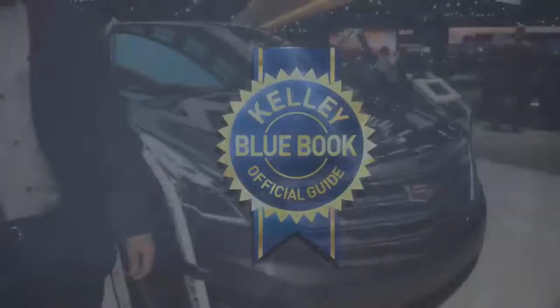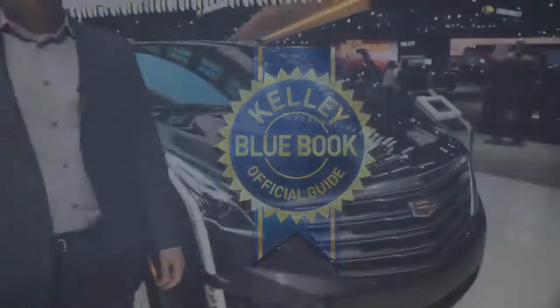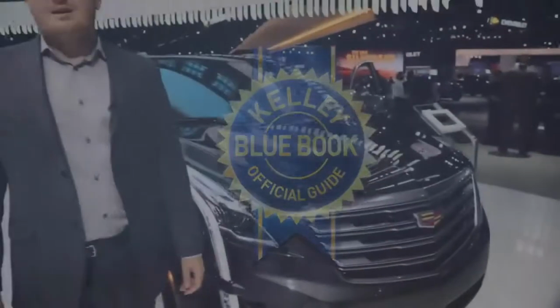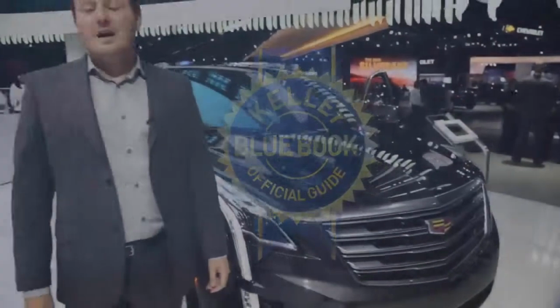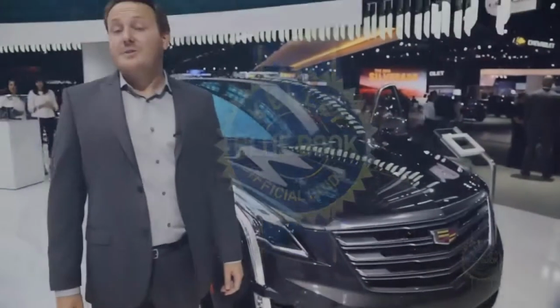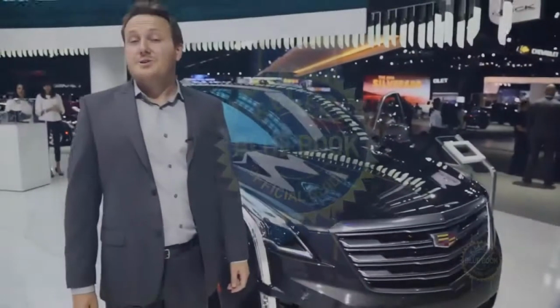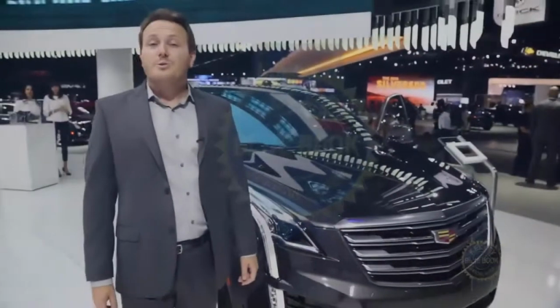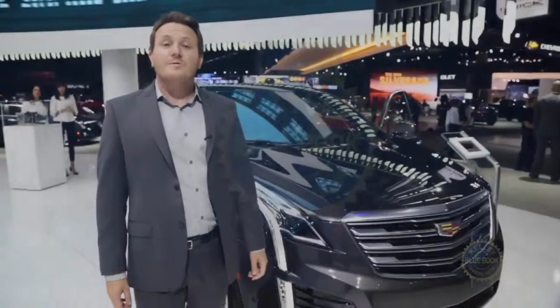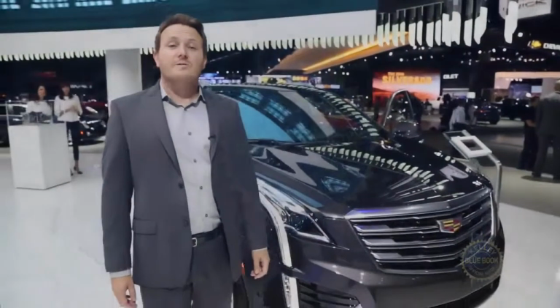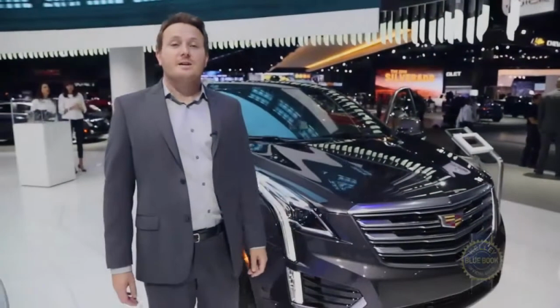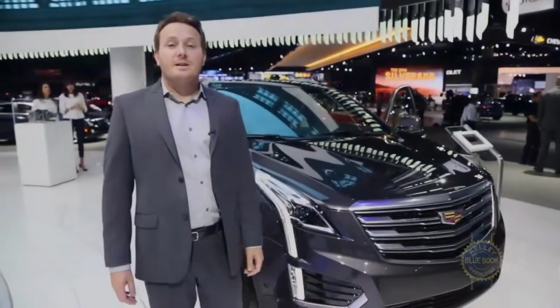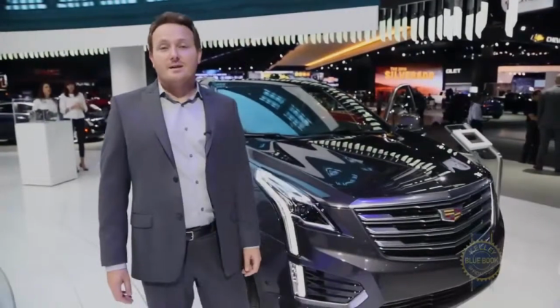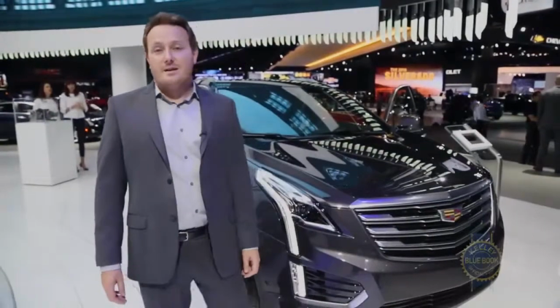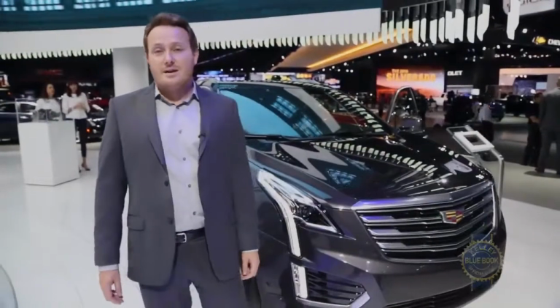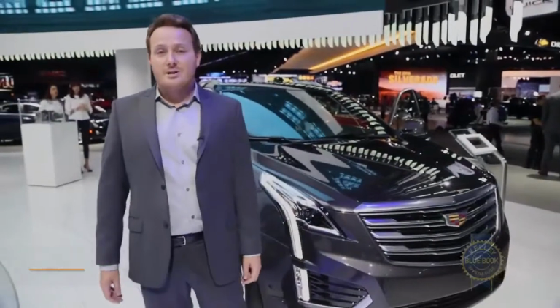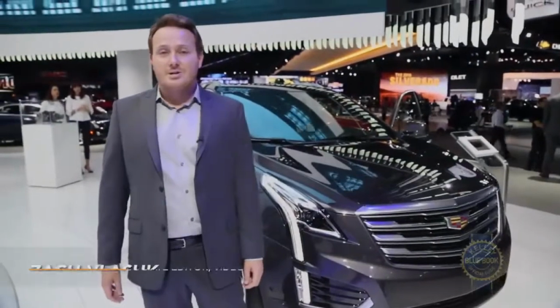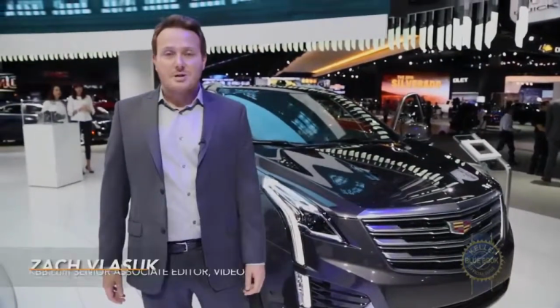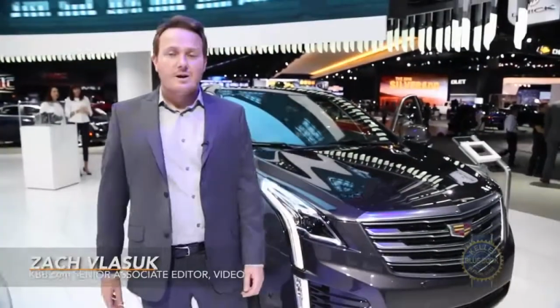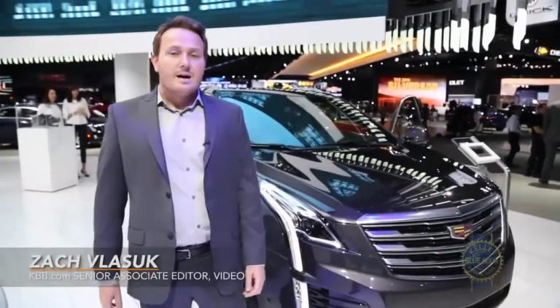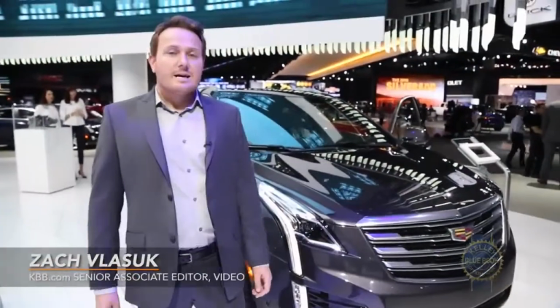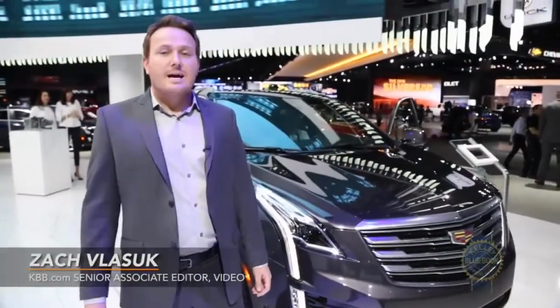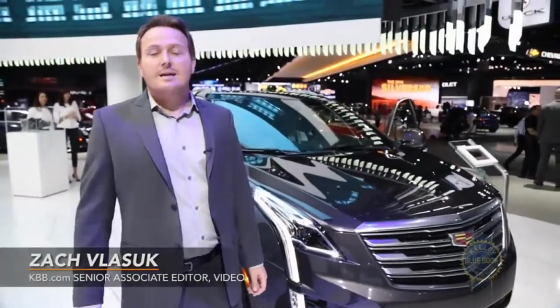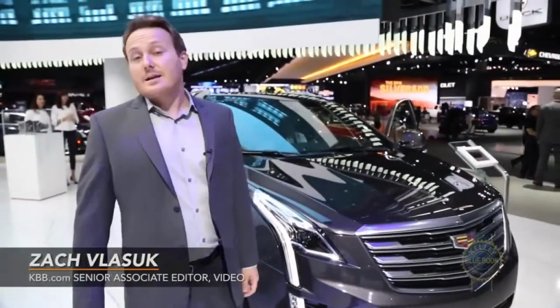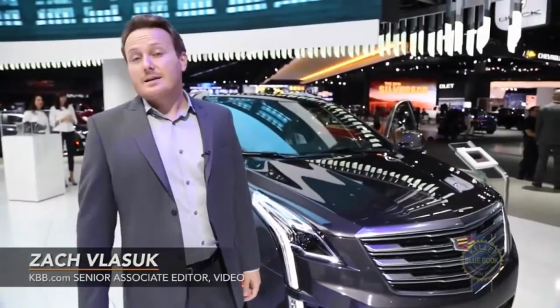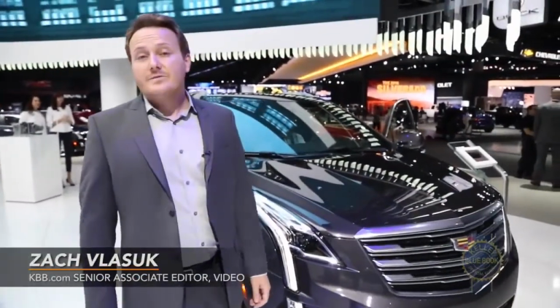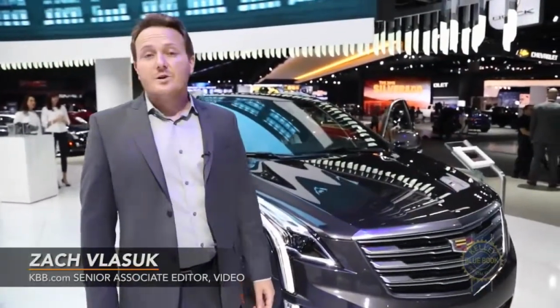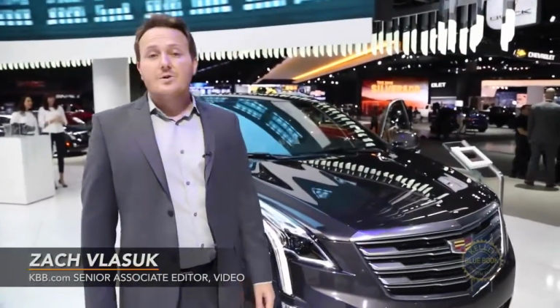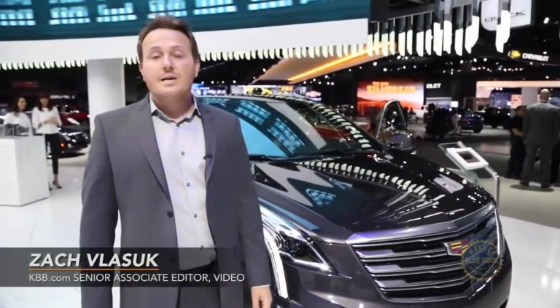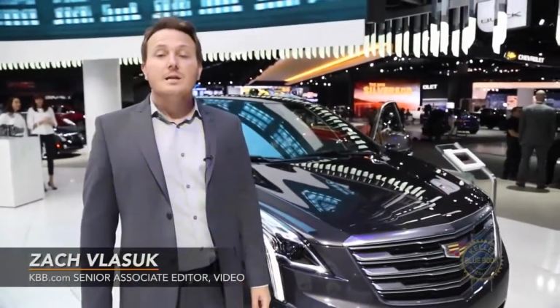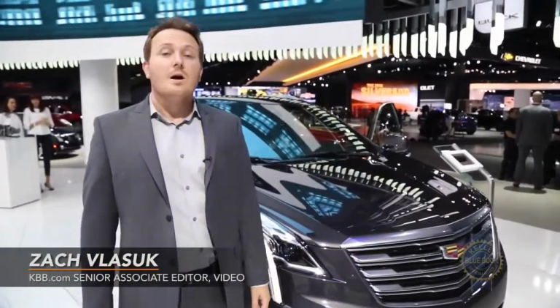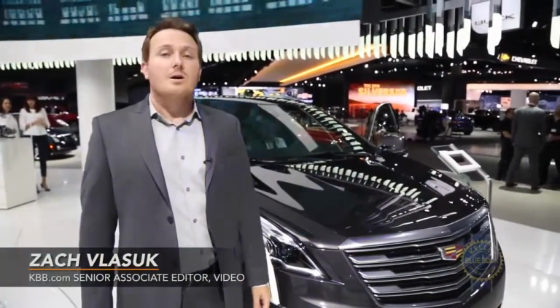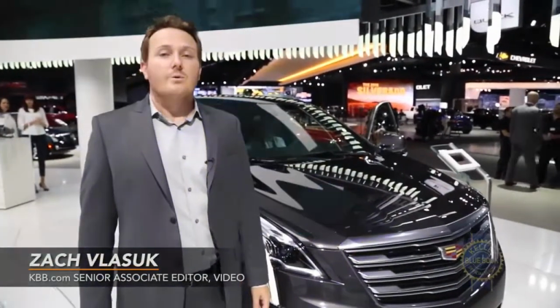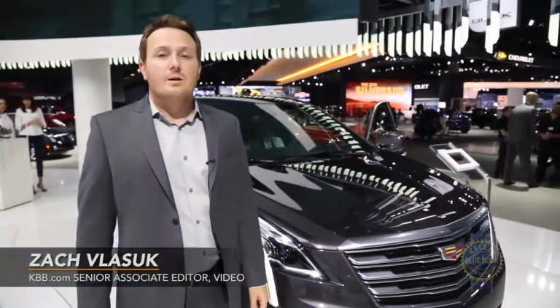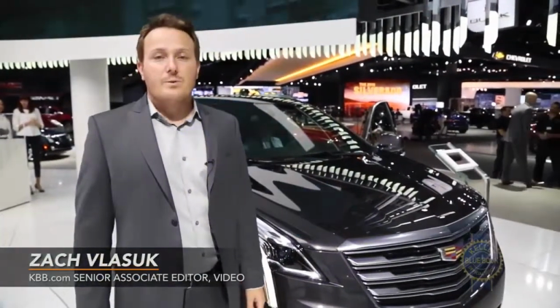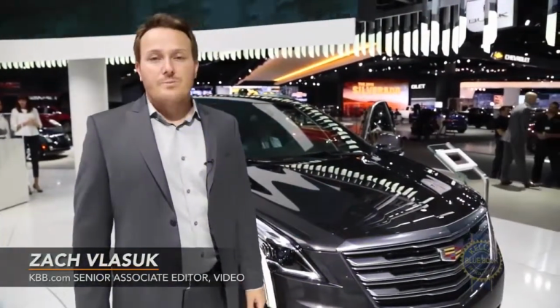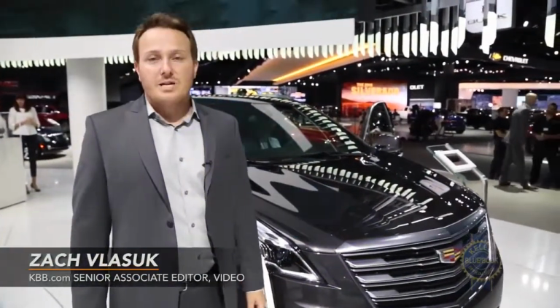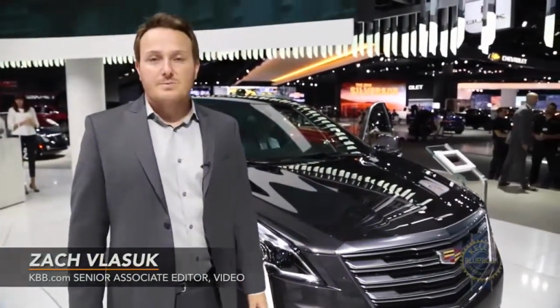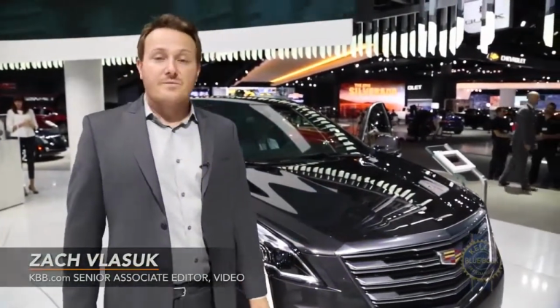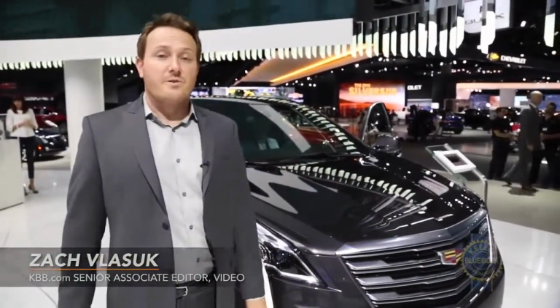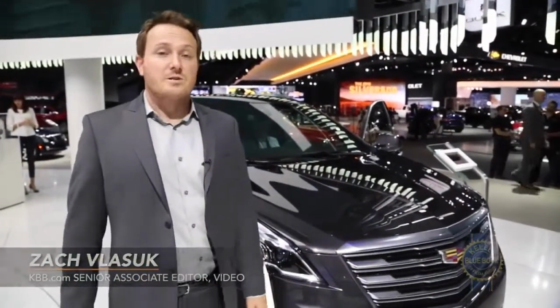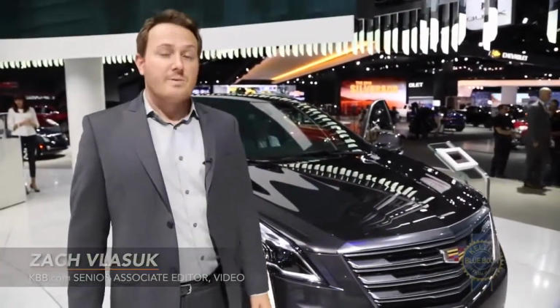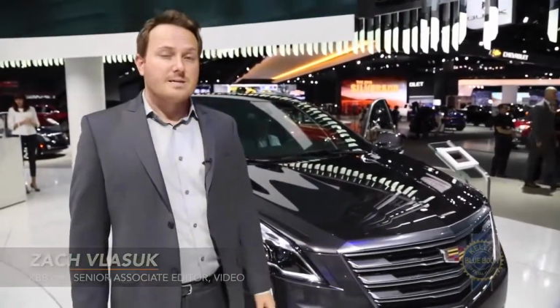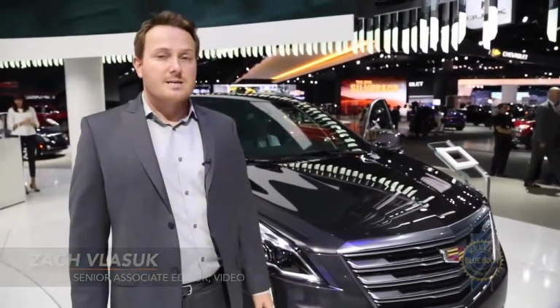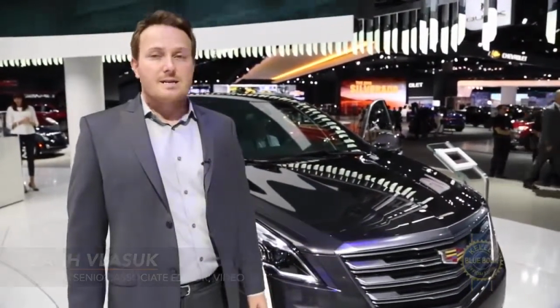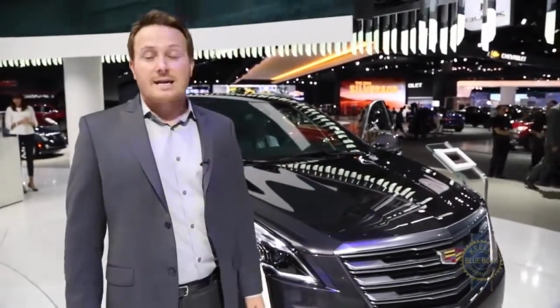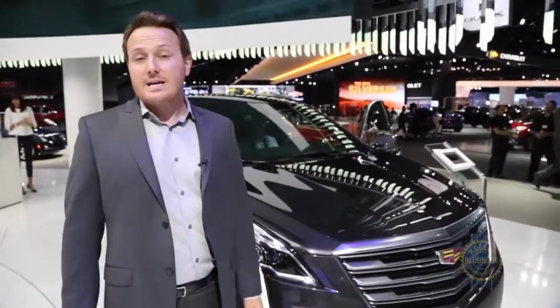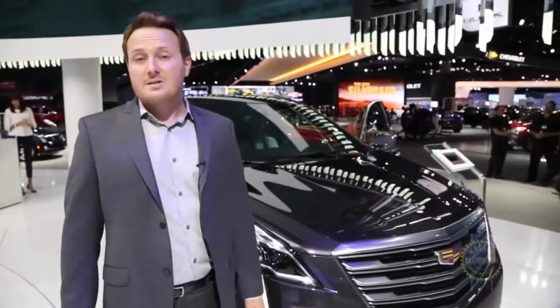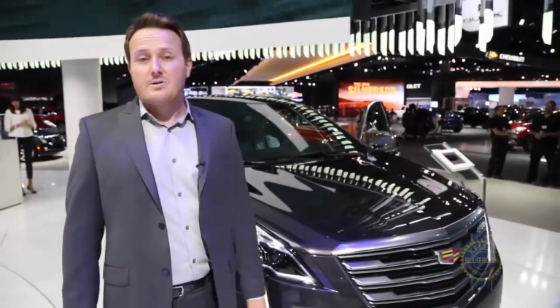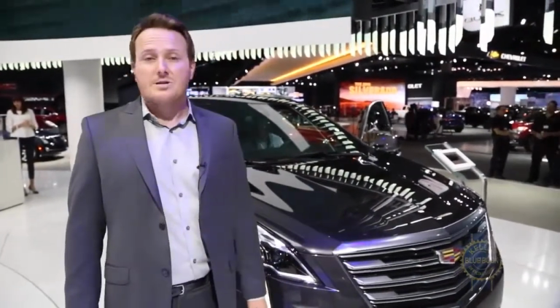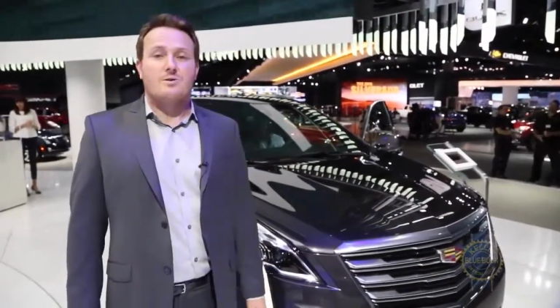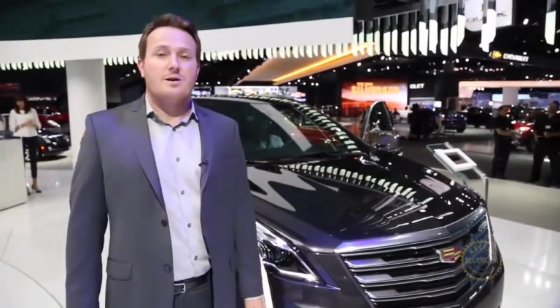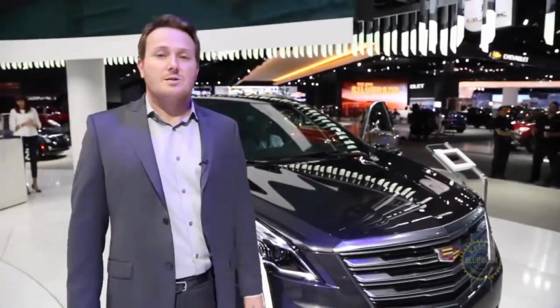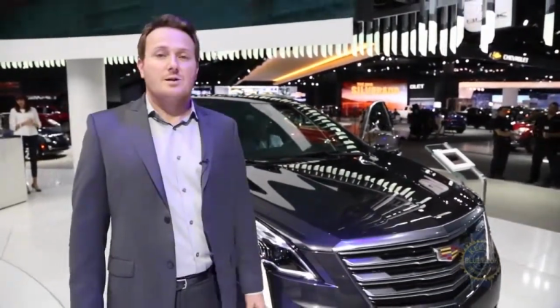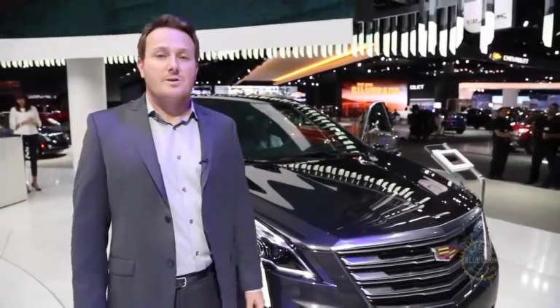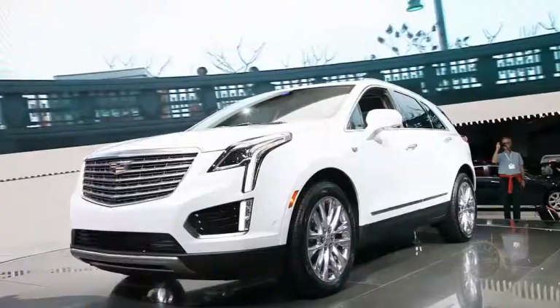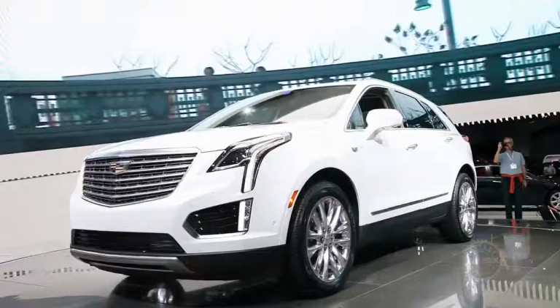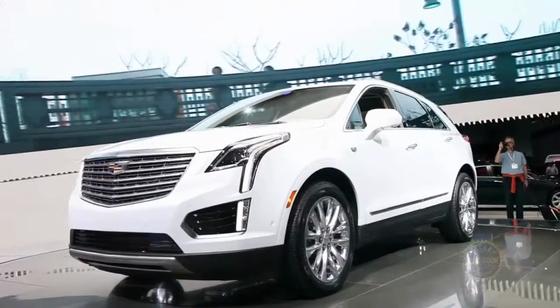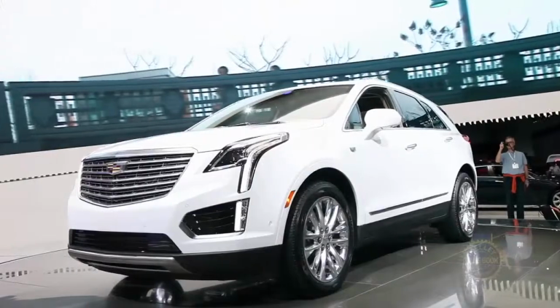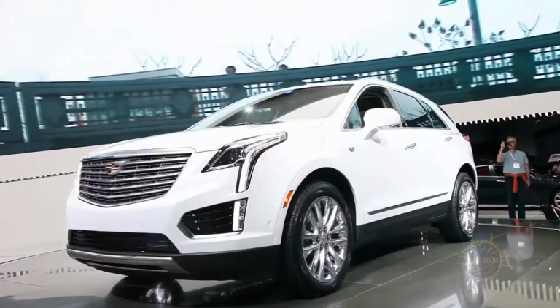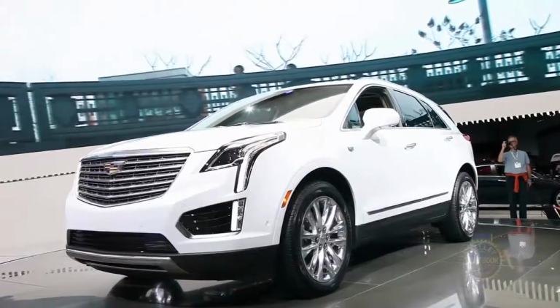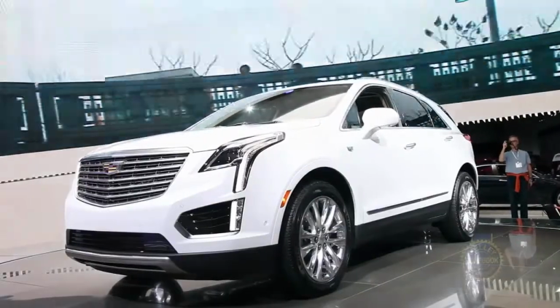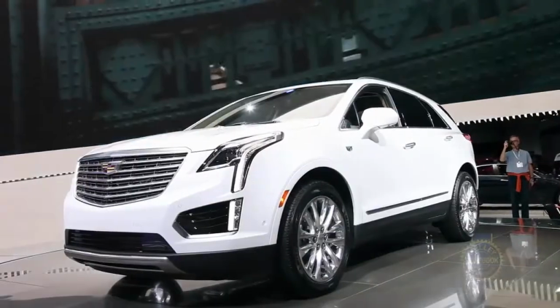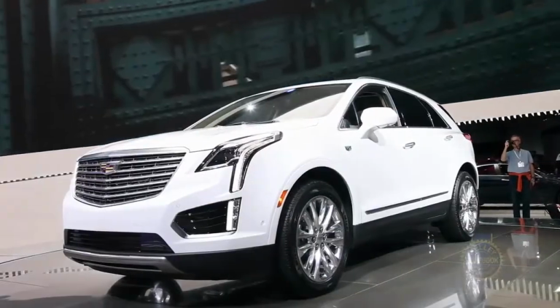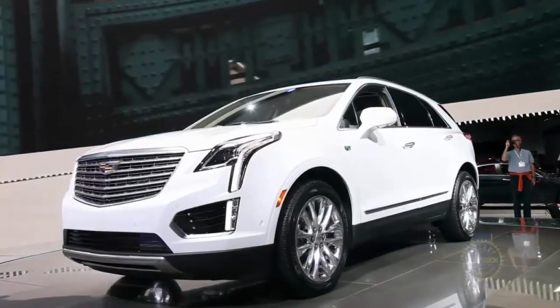At the 2015 LA Auto Show, Cadillac unveiled the long-awaited replacement for its best-selling SRX crossover, the XT5.